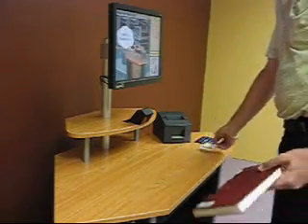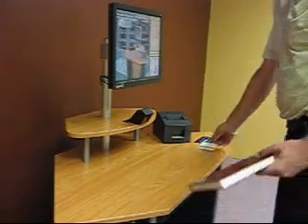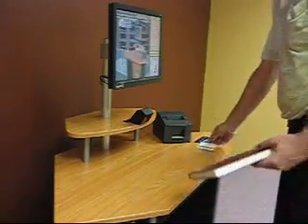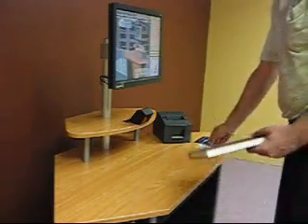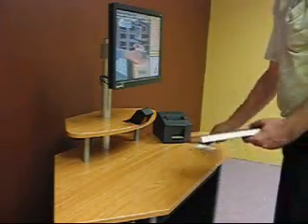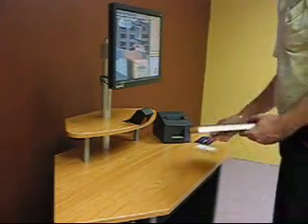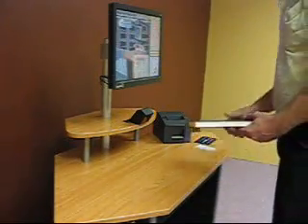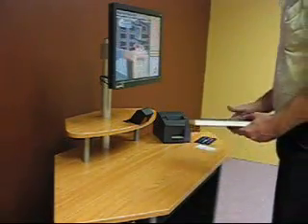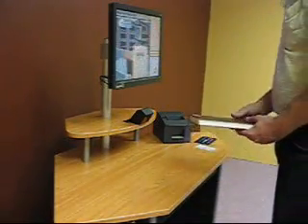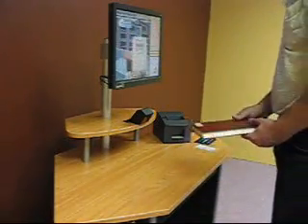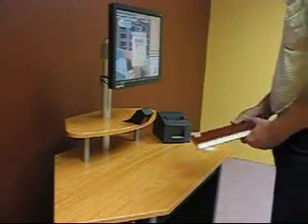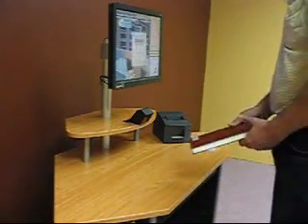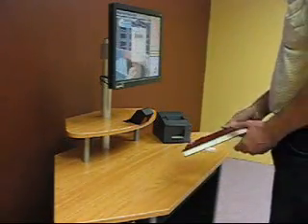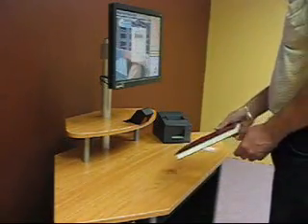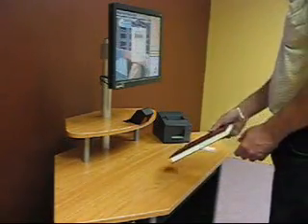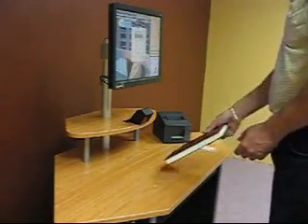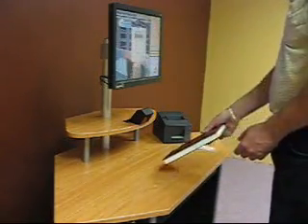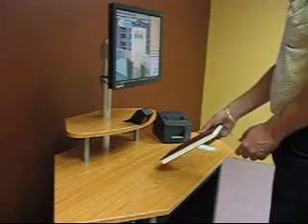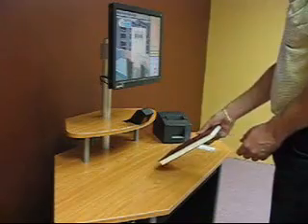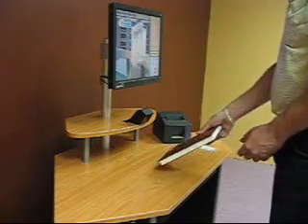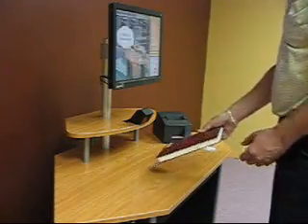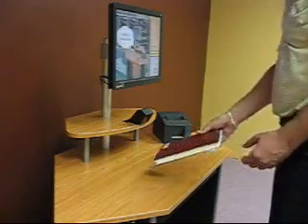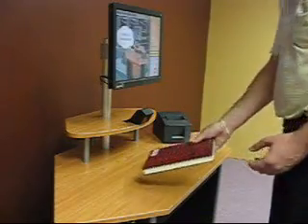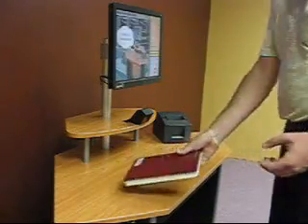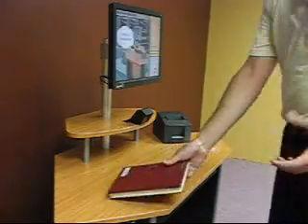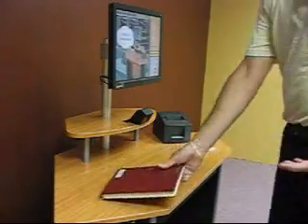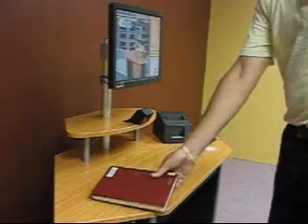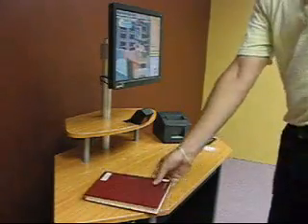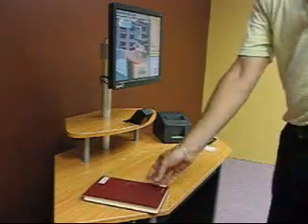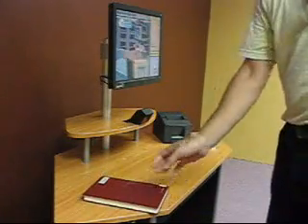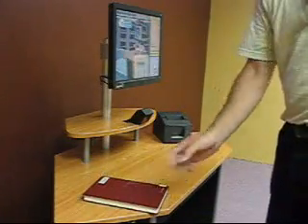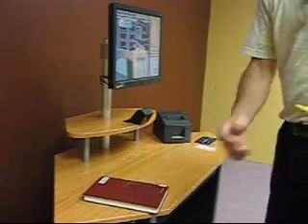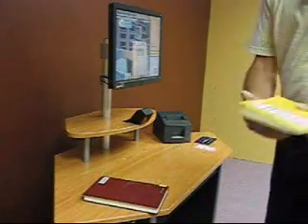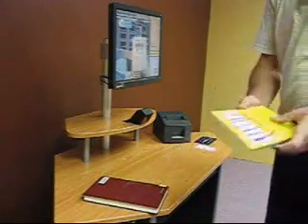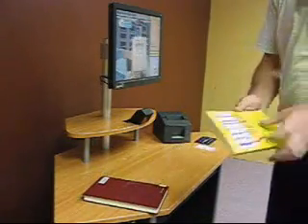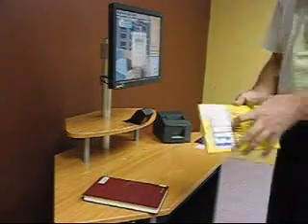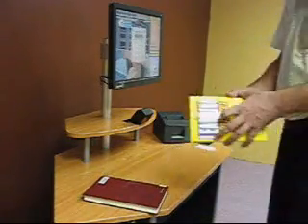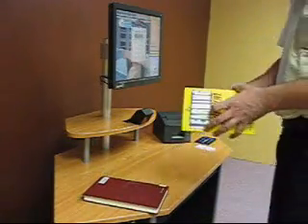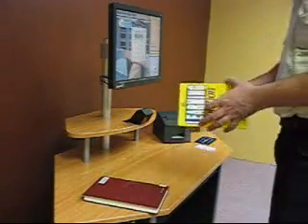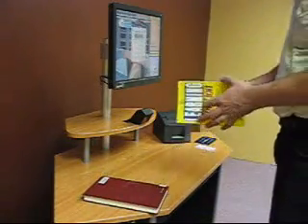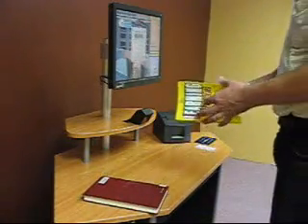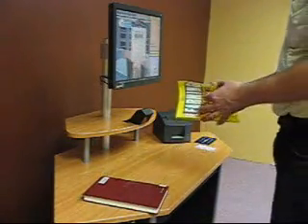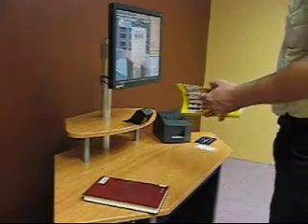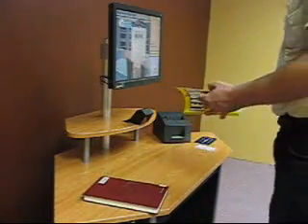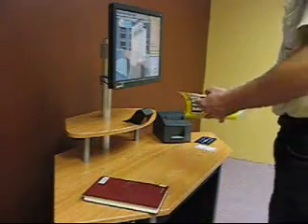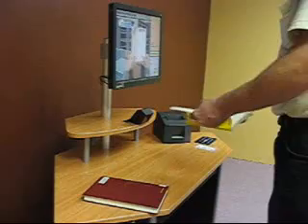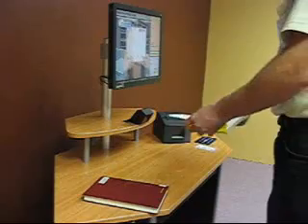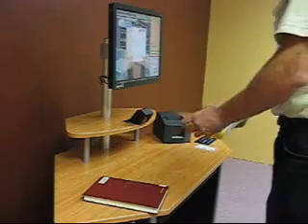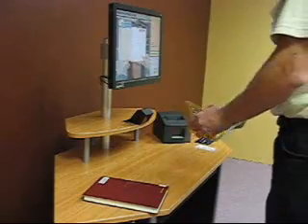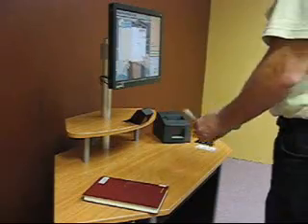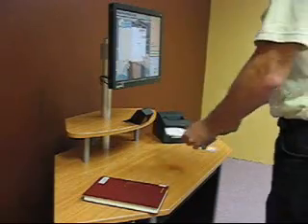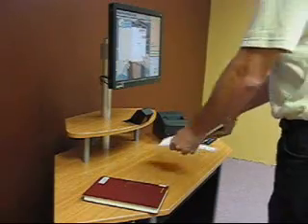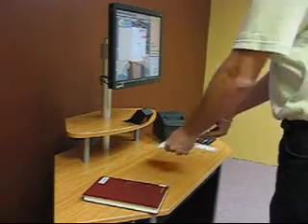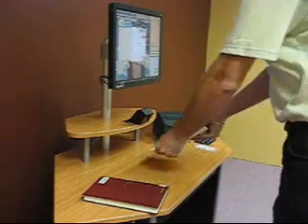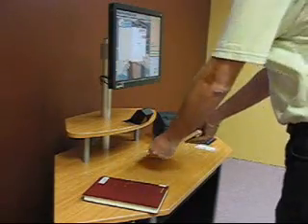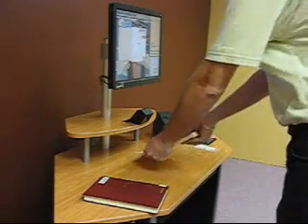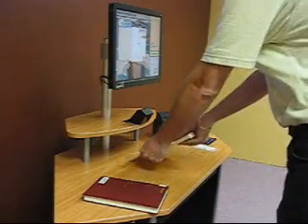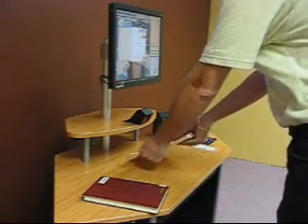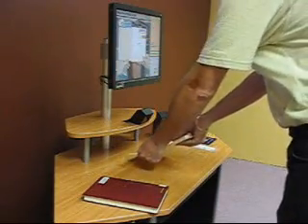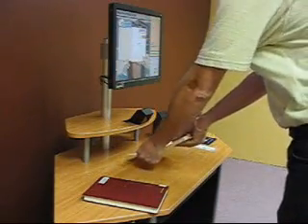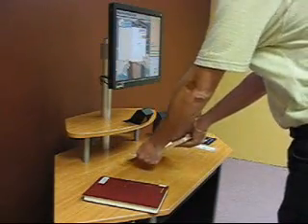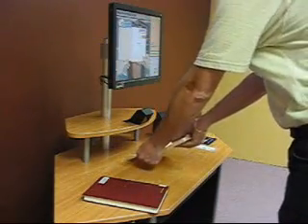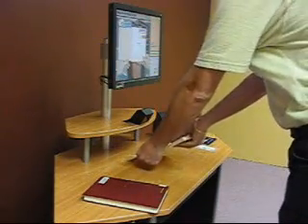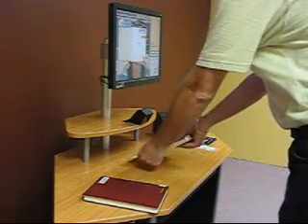Scan the item you would like to check out. The barcode is located on the inside front page, or scan your library card to finish.